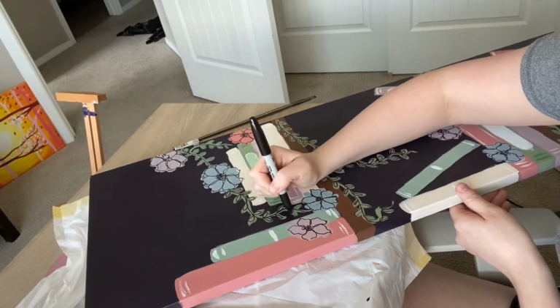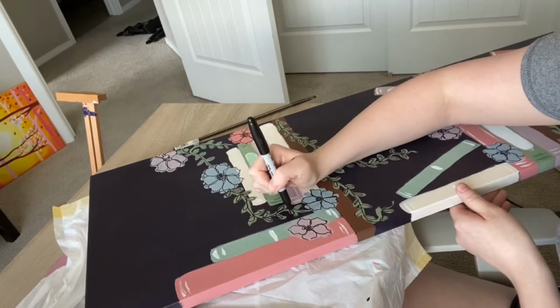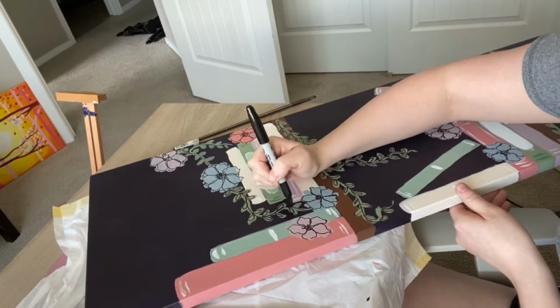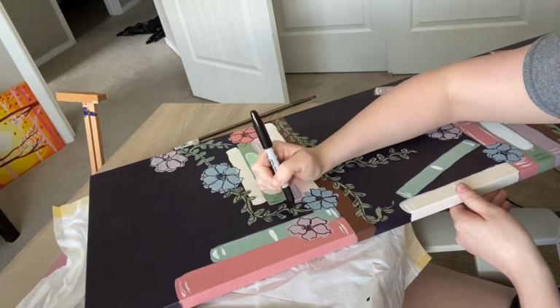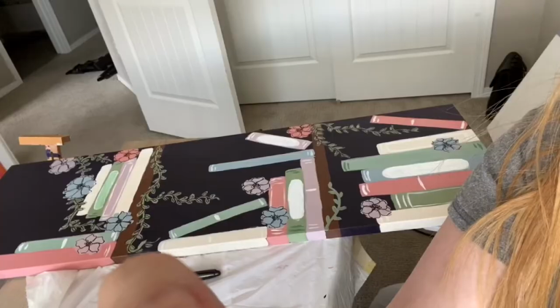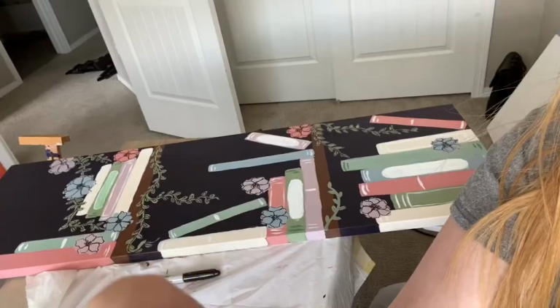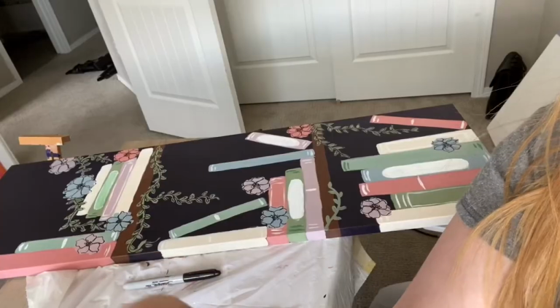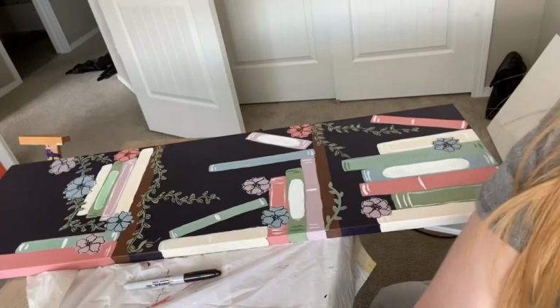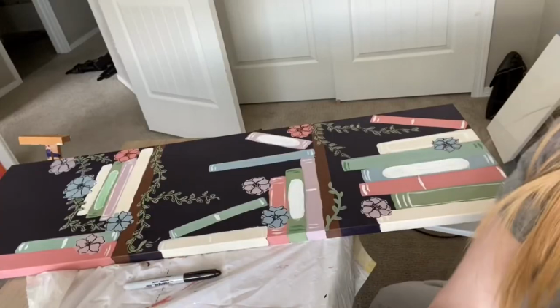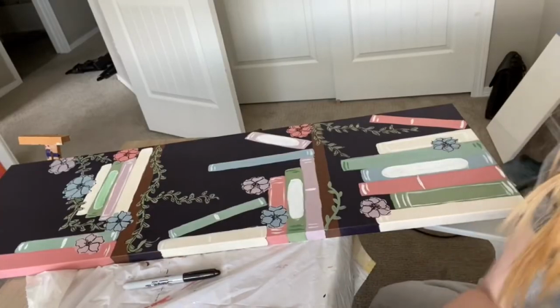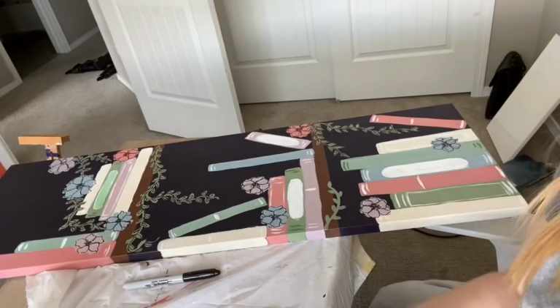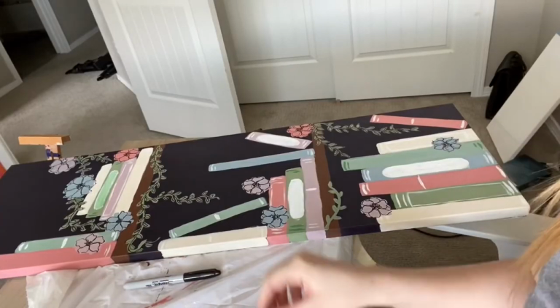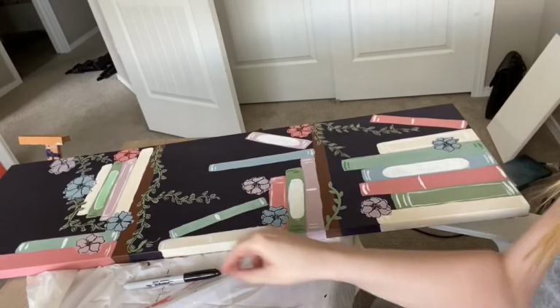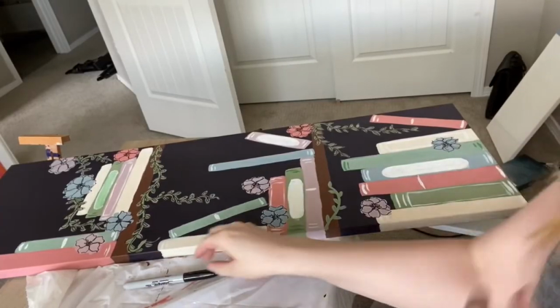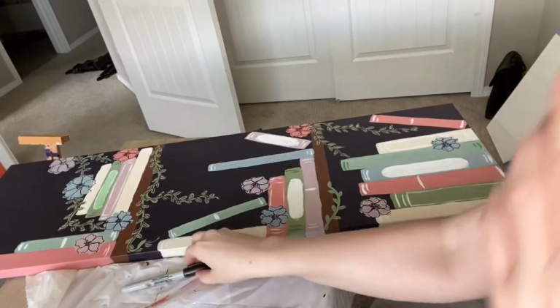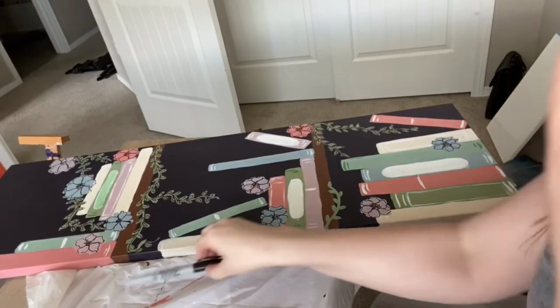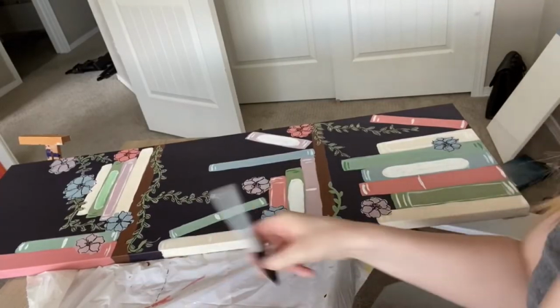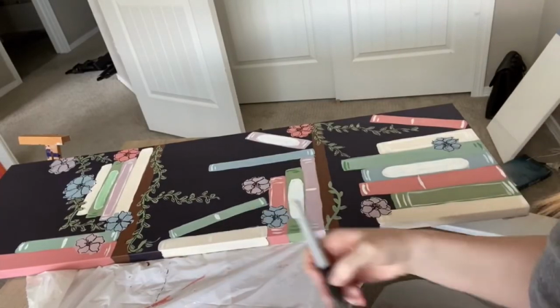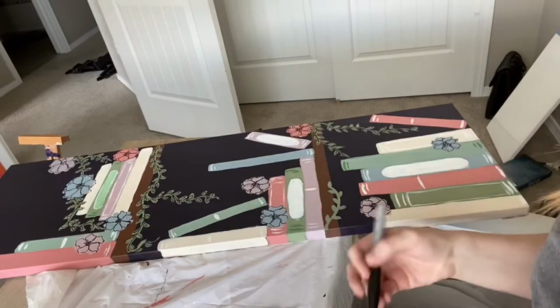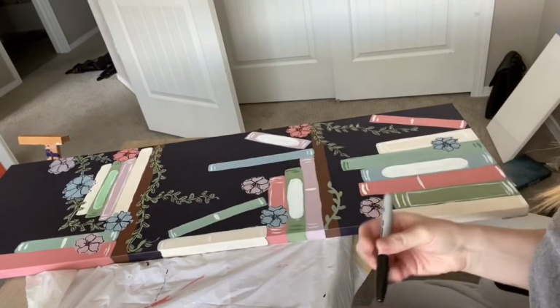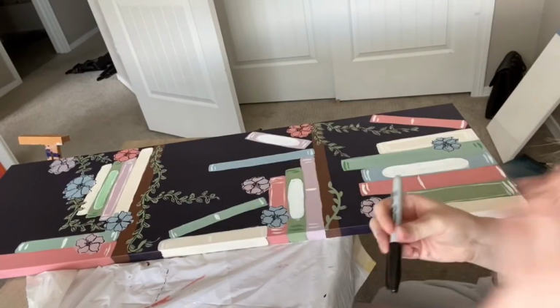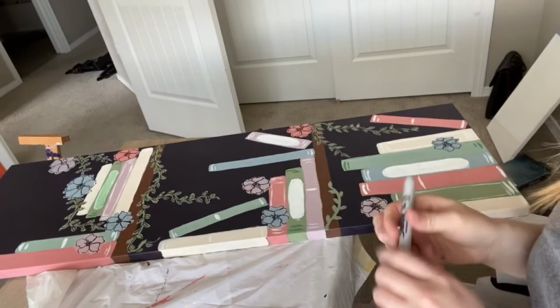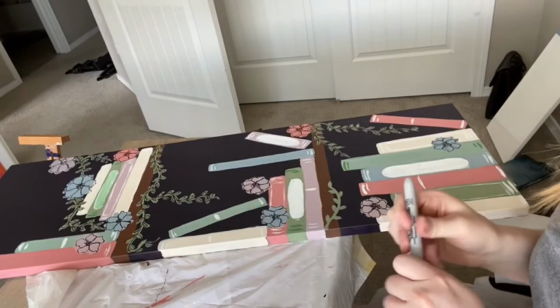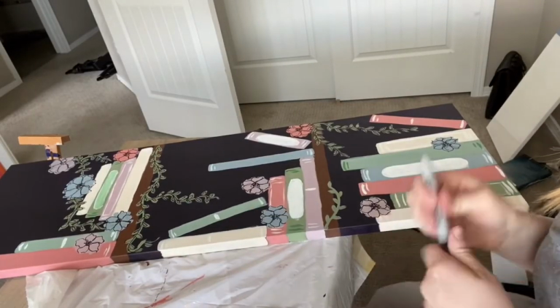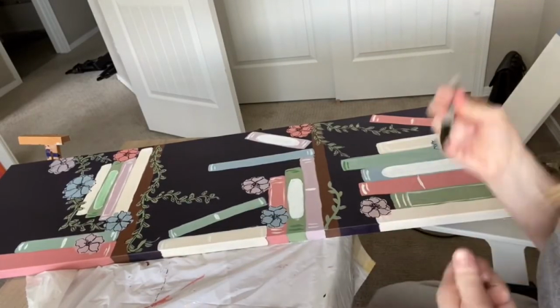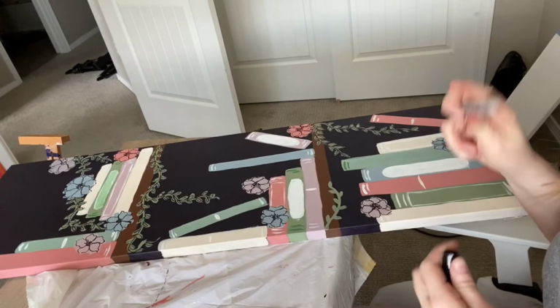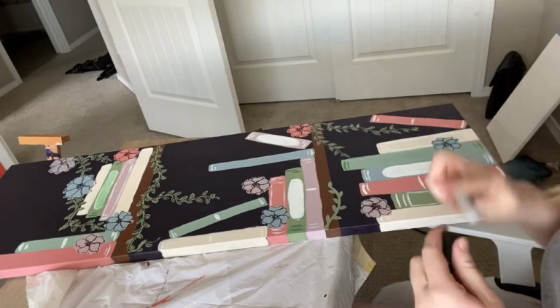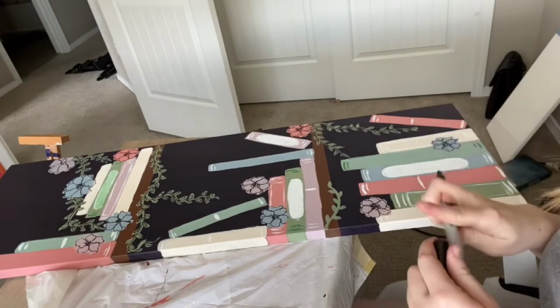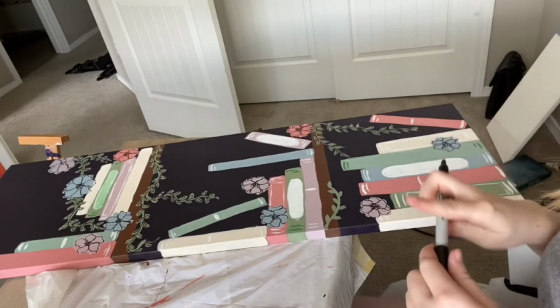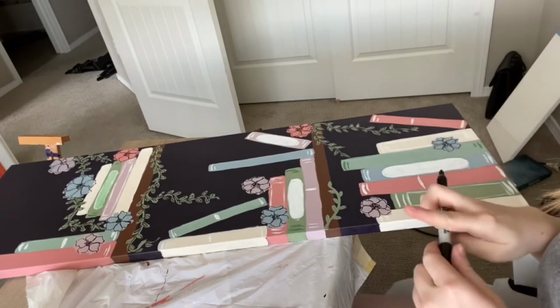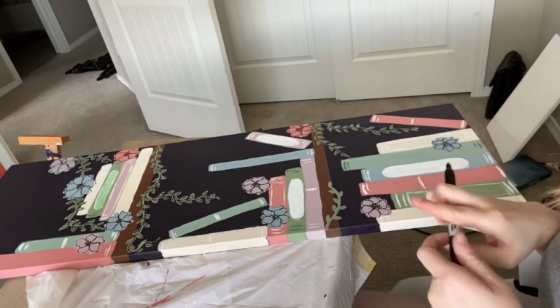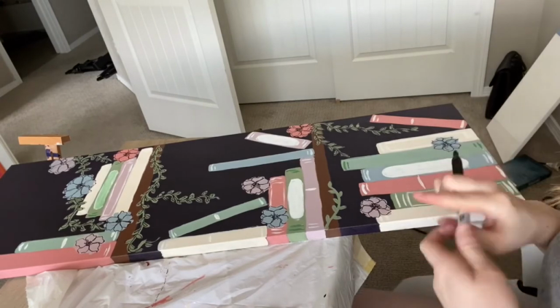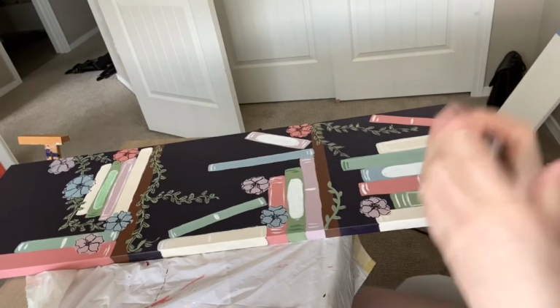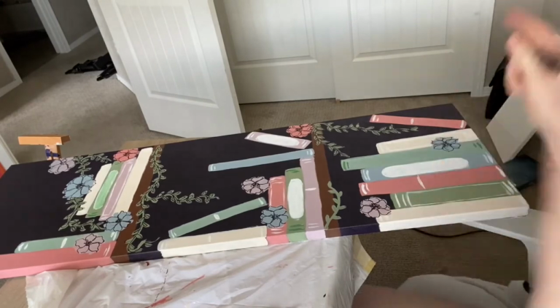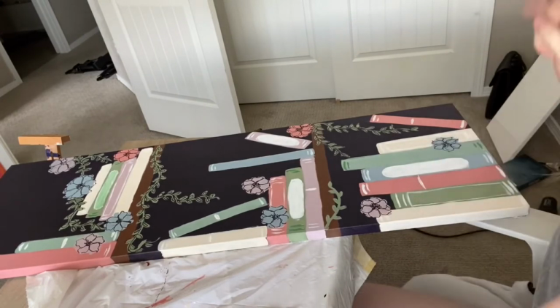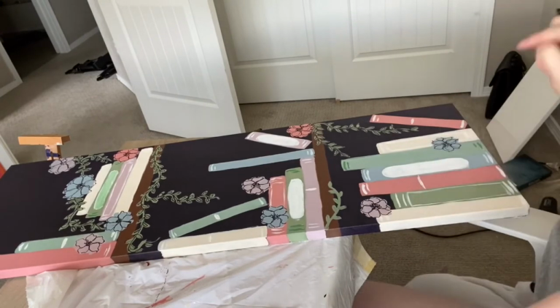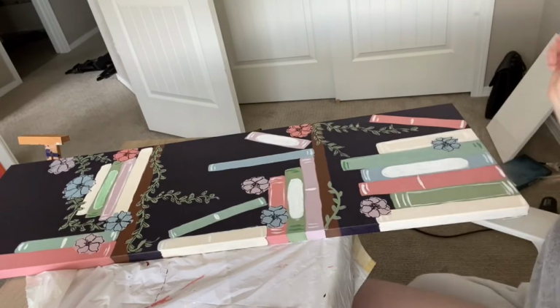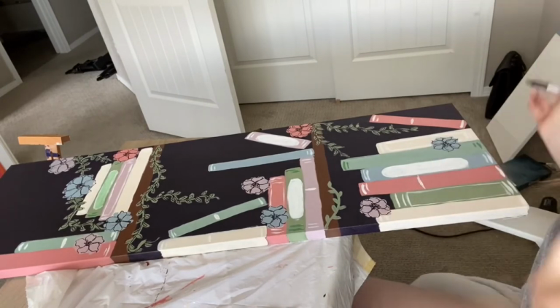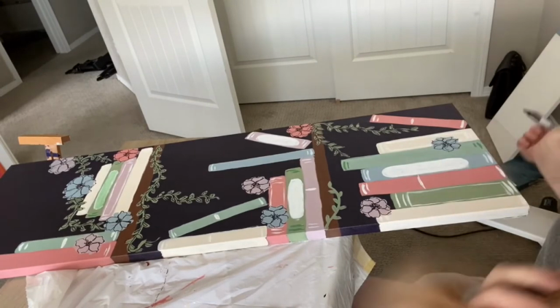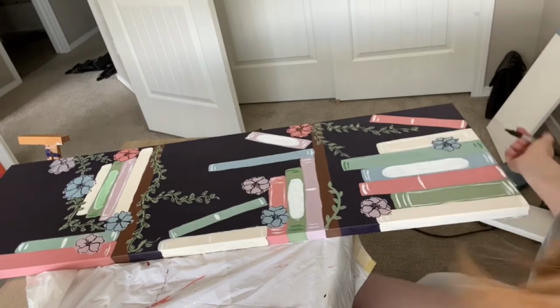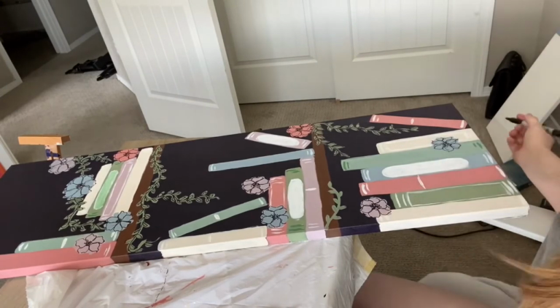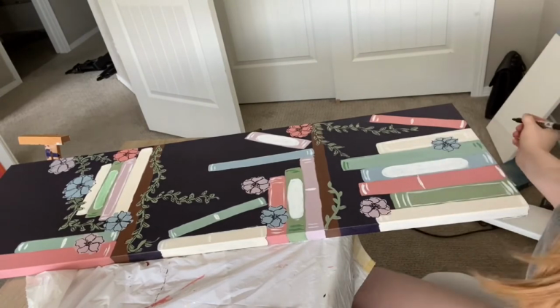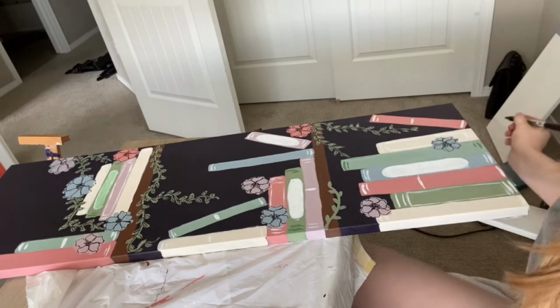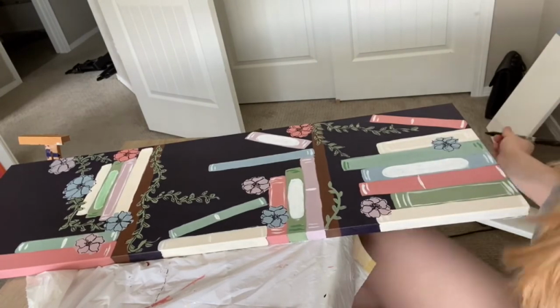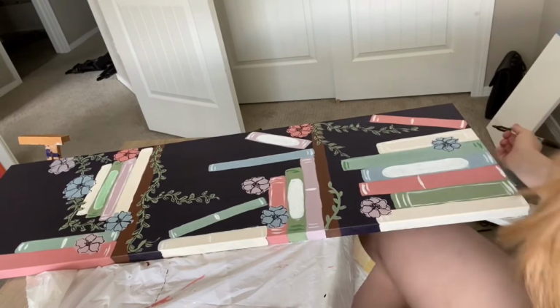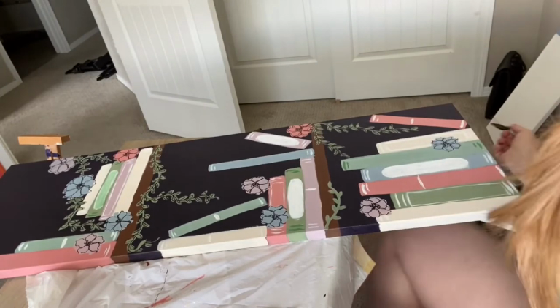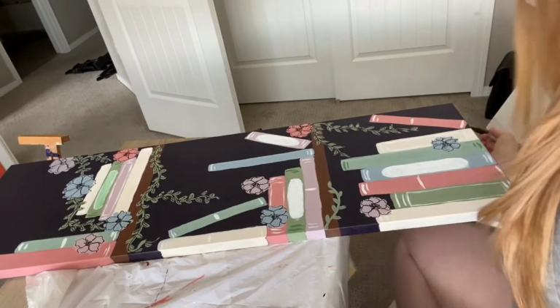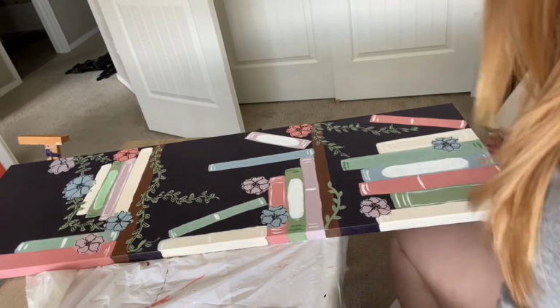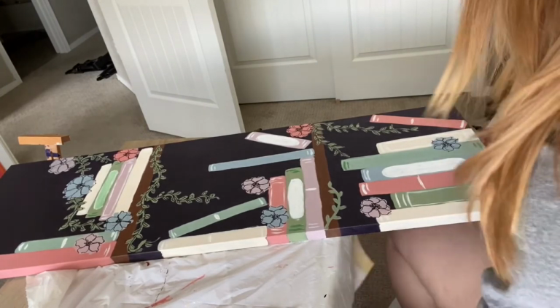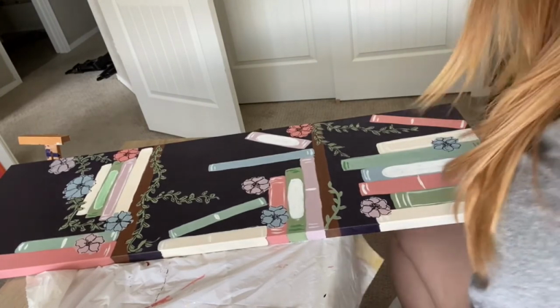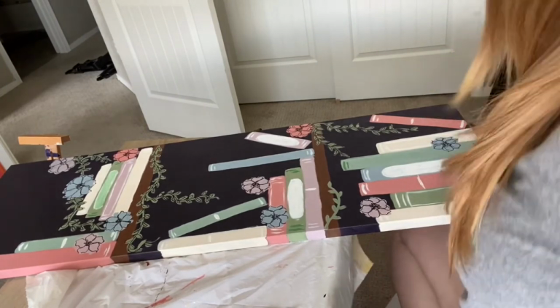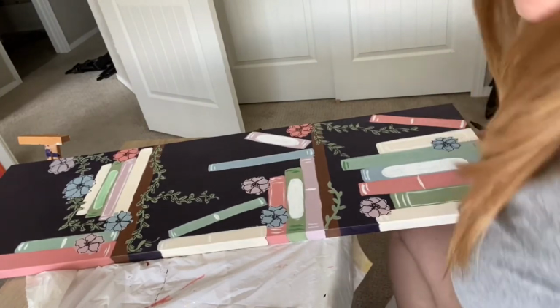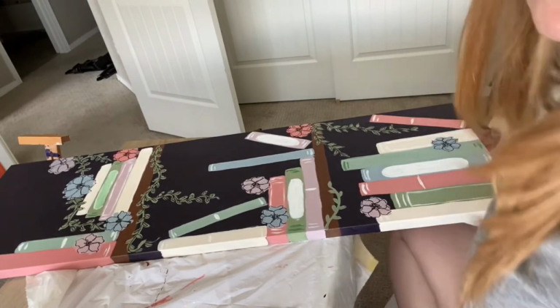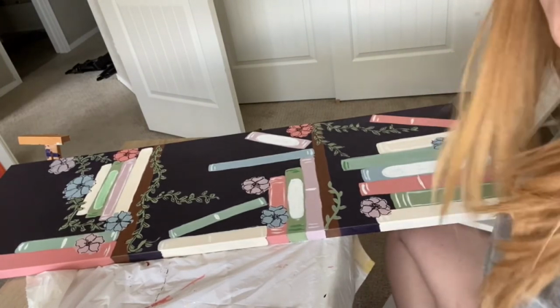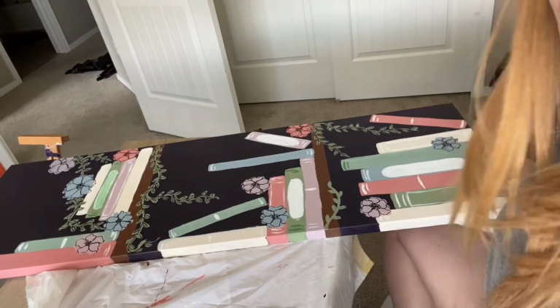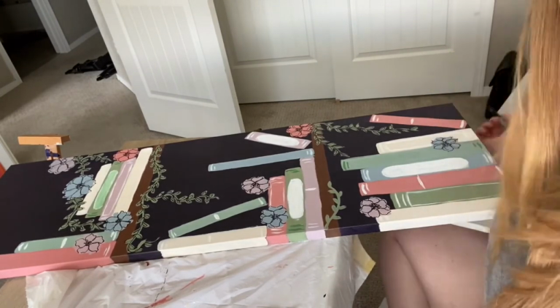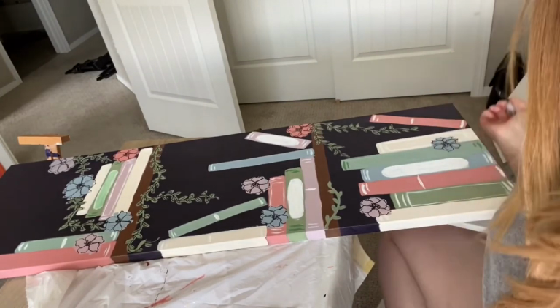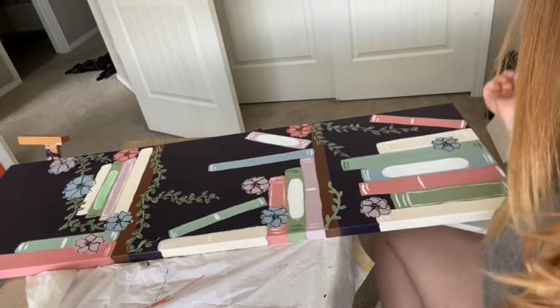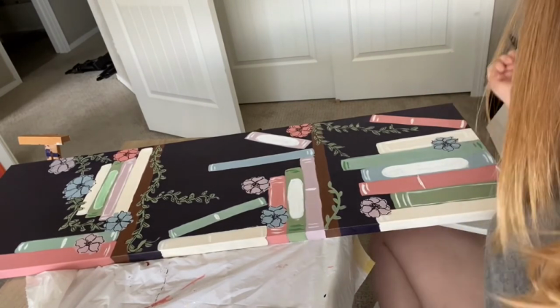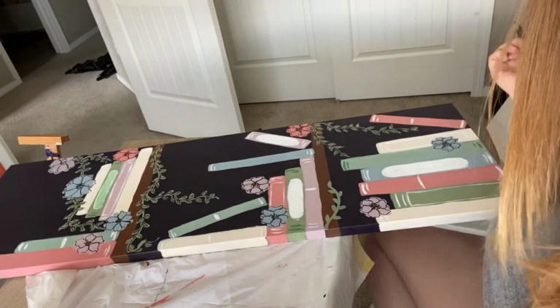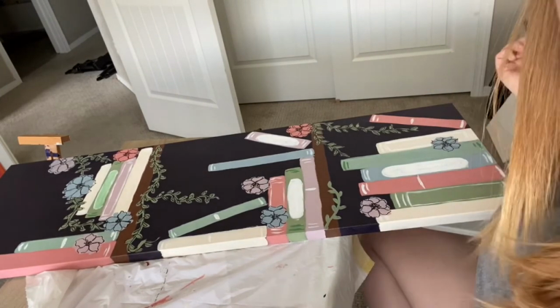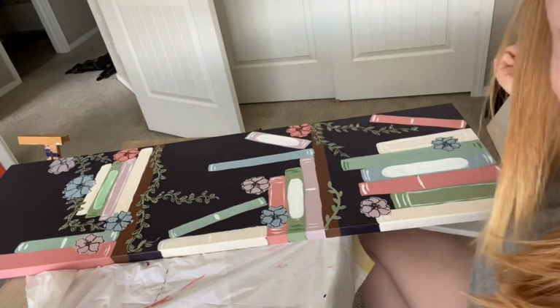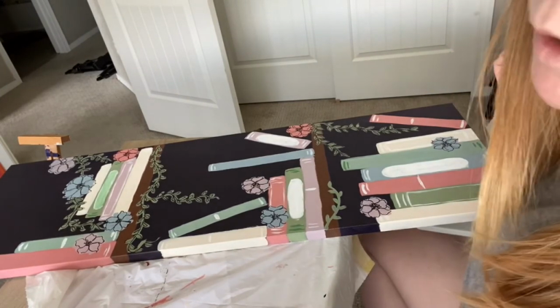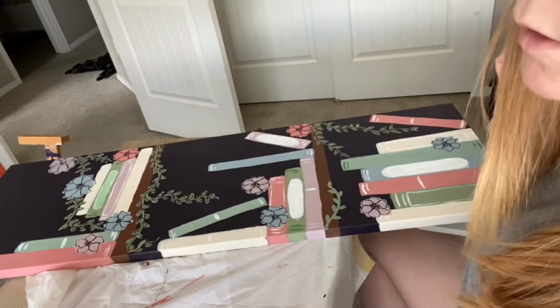It seems like she traces all the books around the edges and then goes over where she made those white marks, so I'm doing that too.